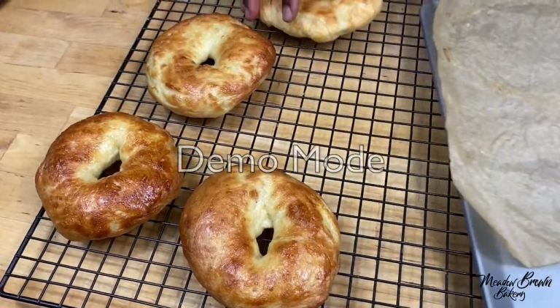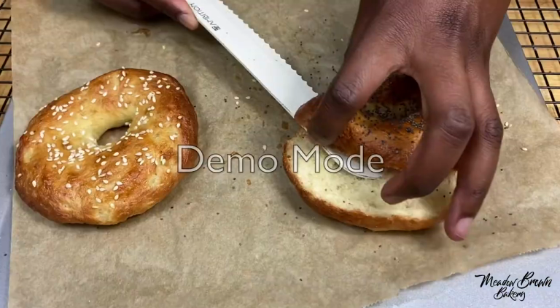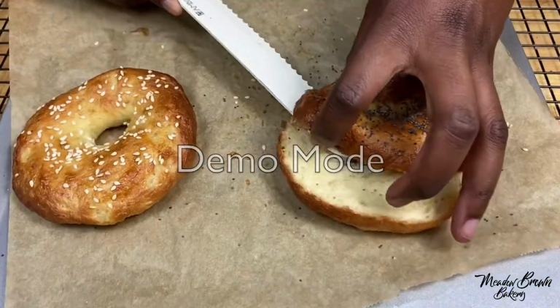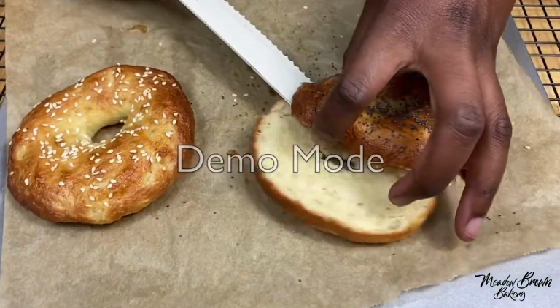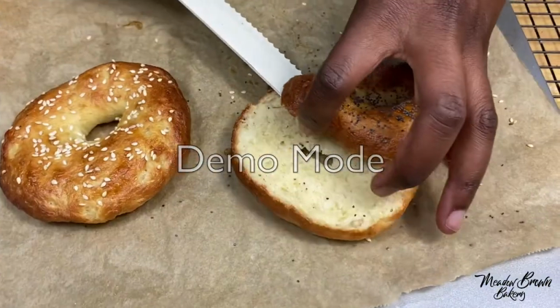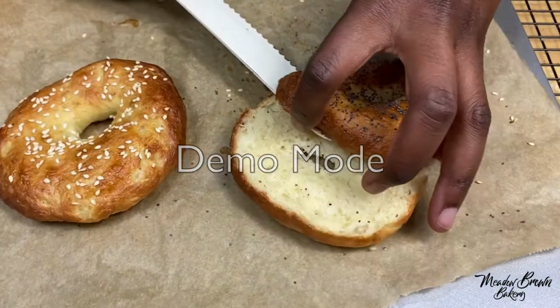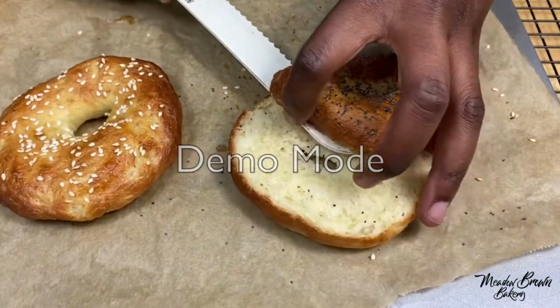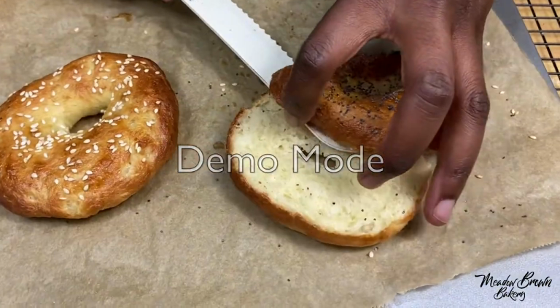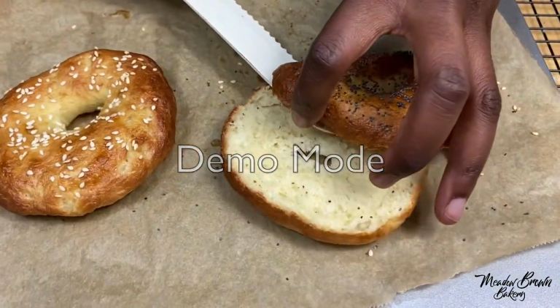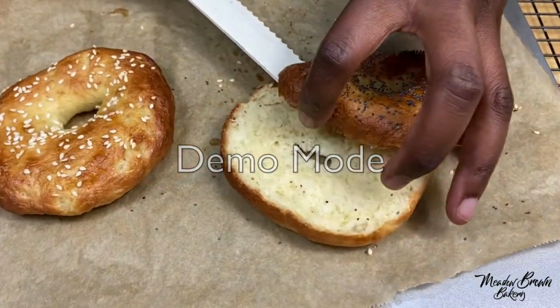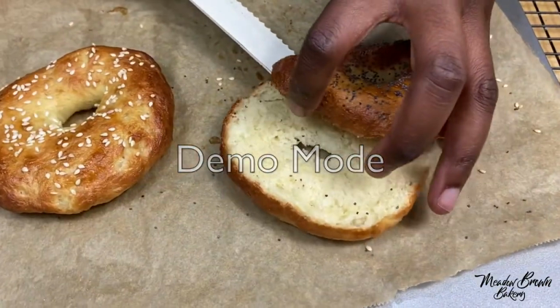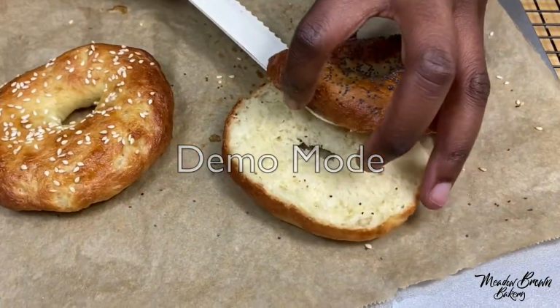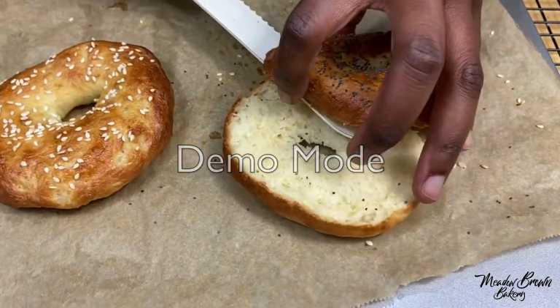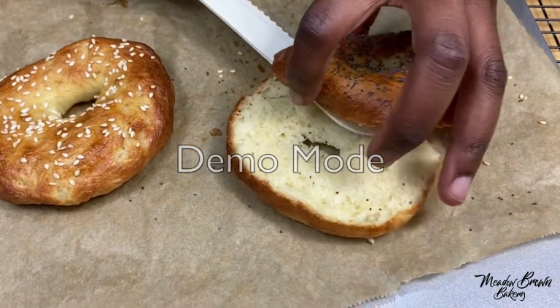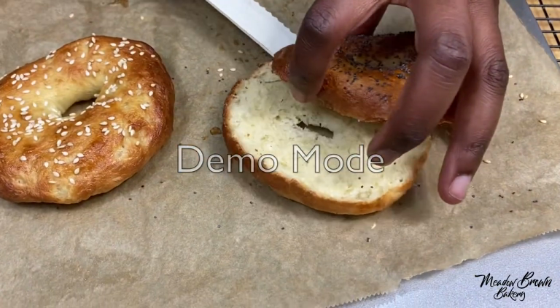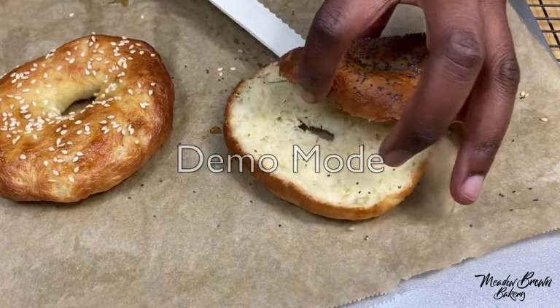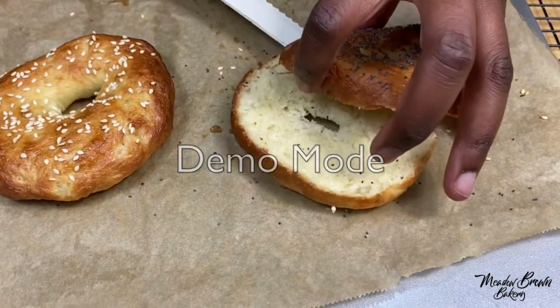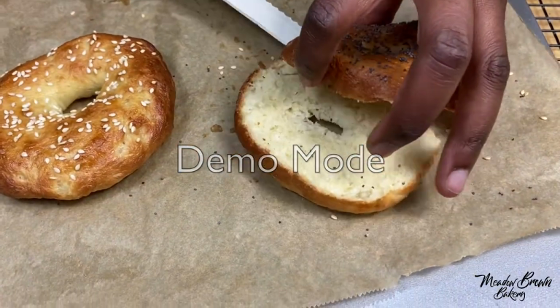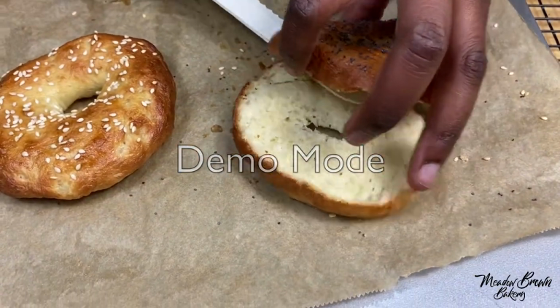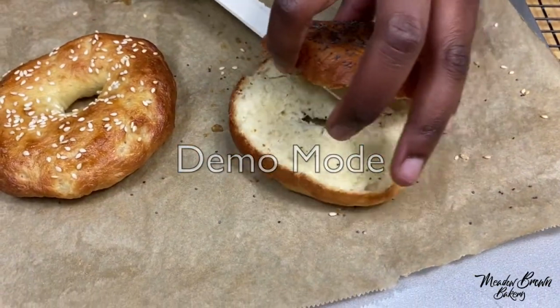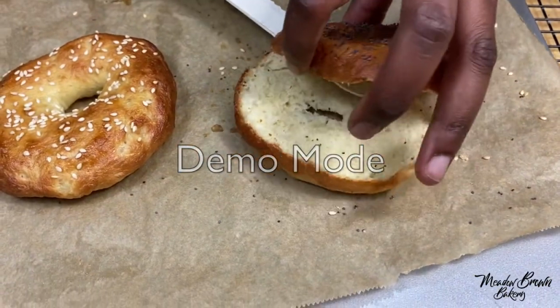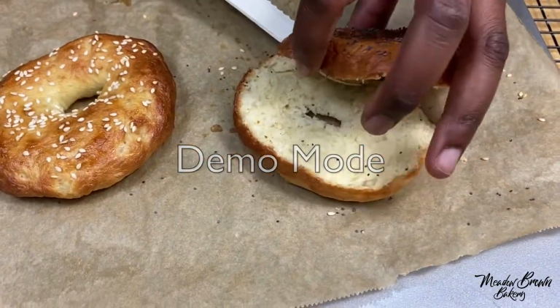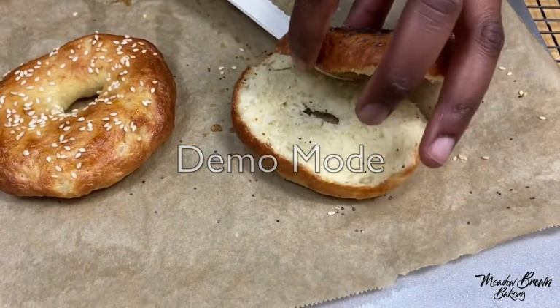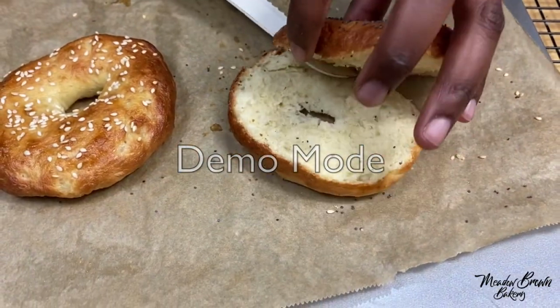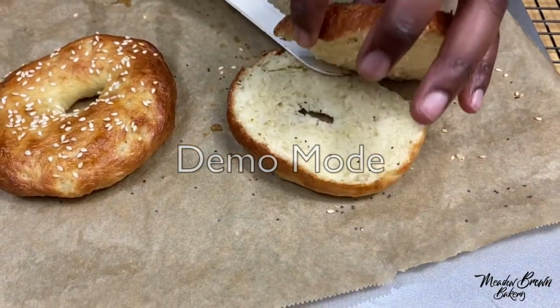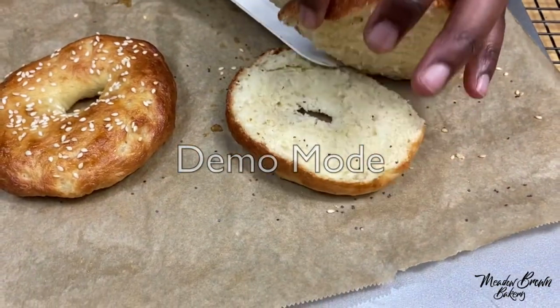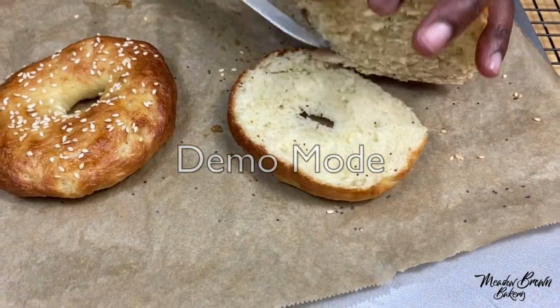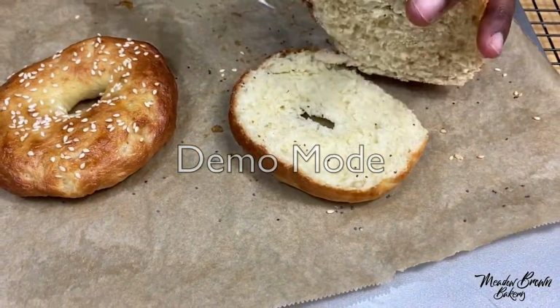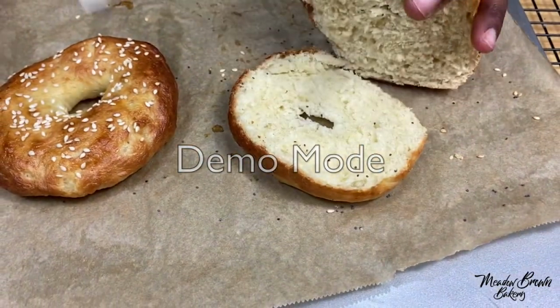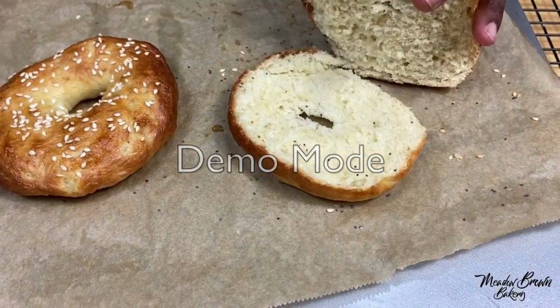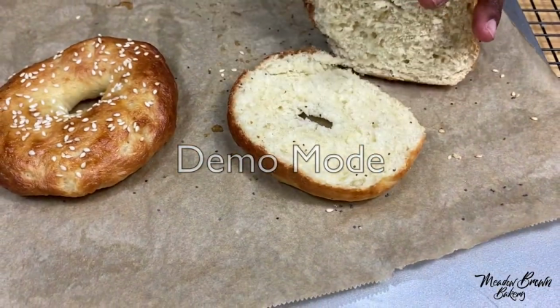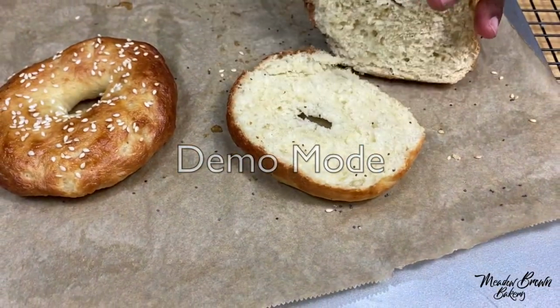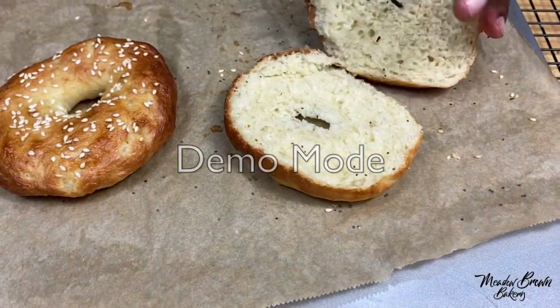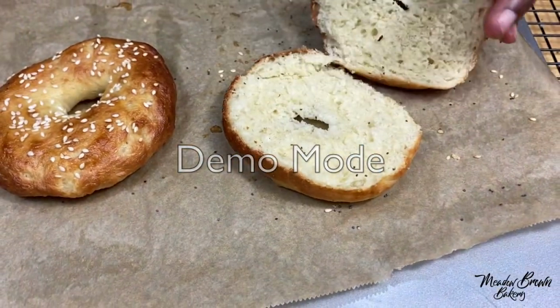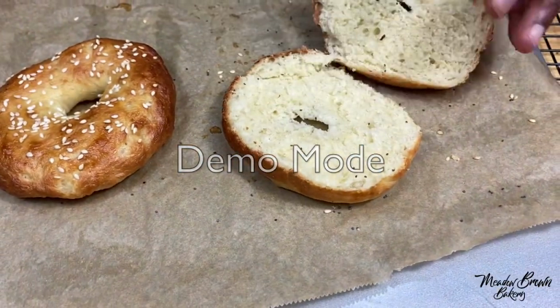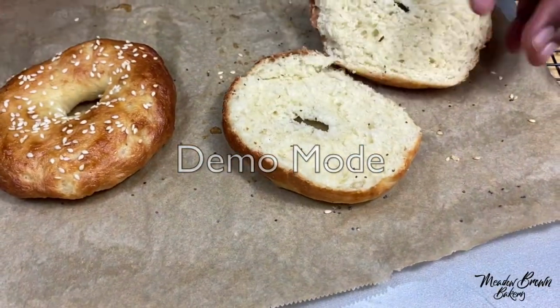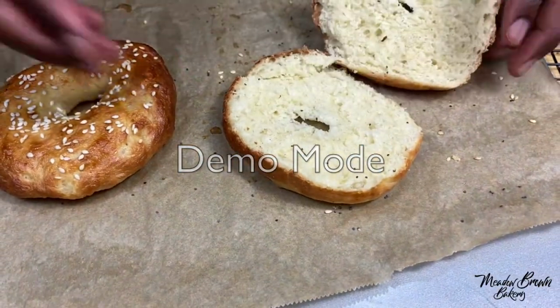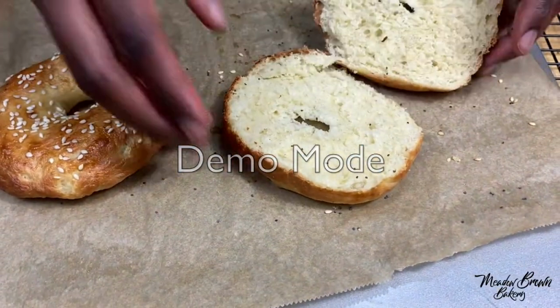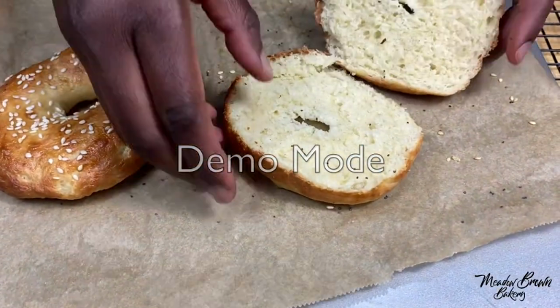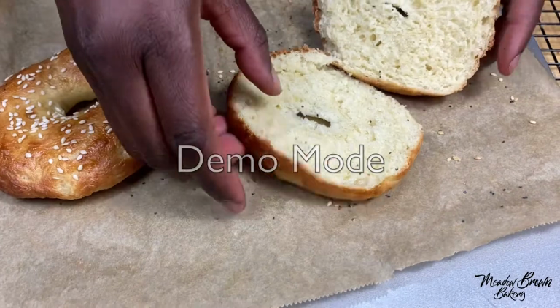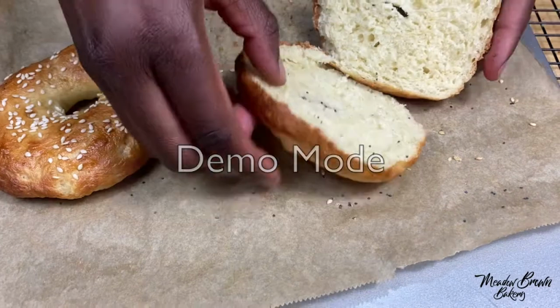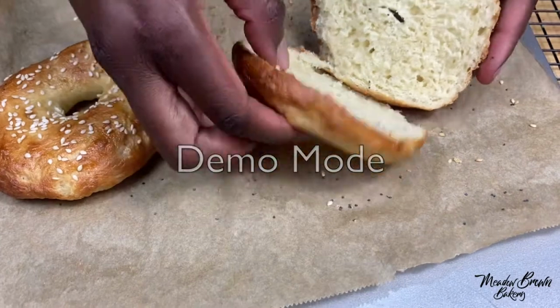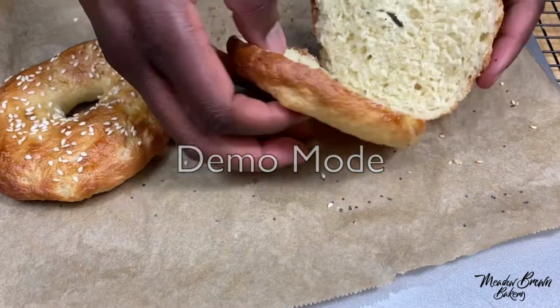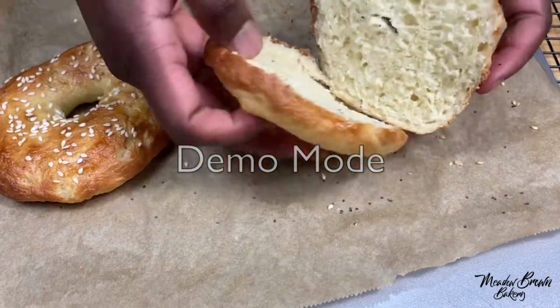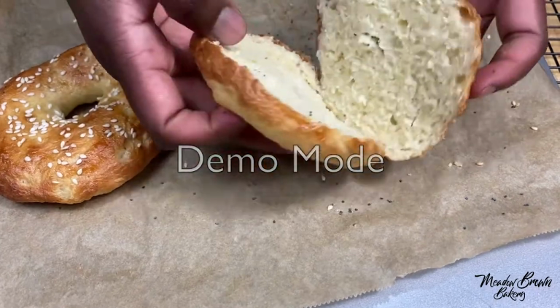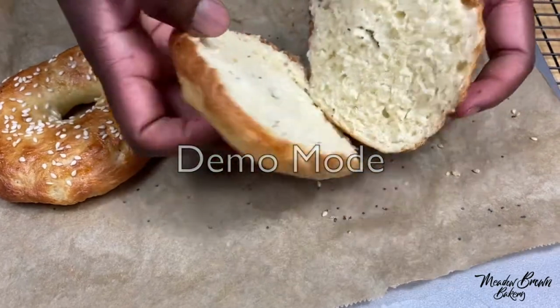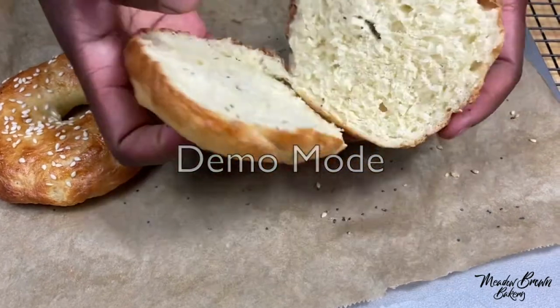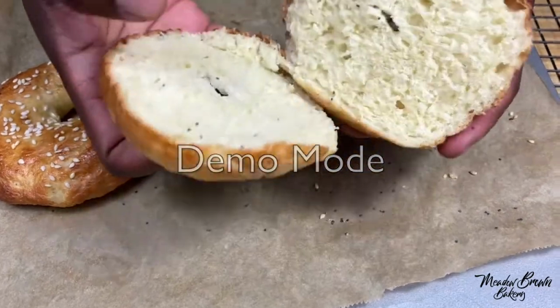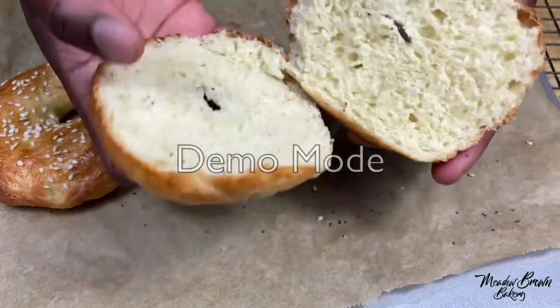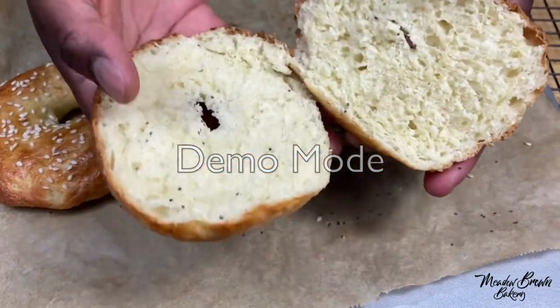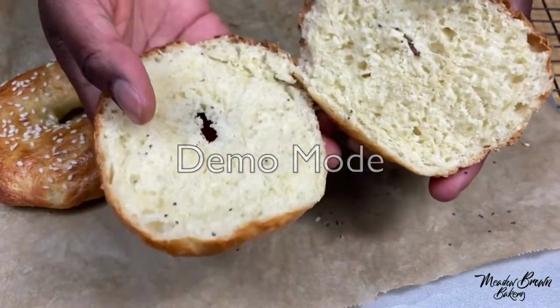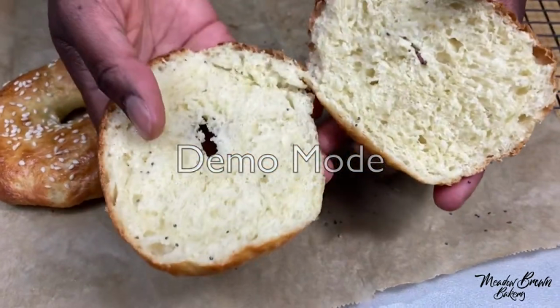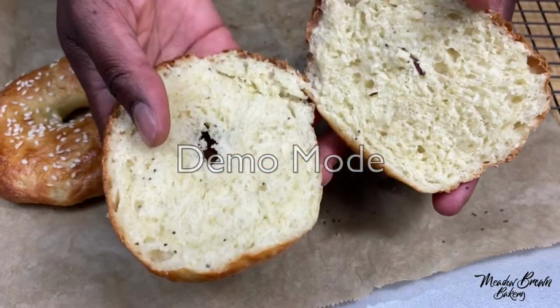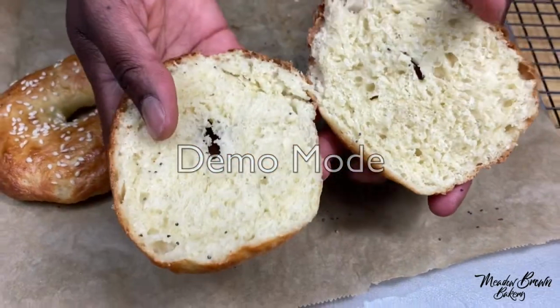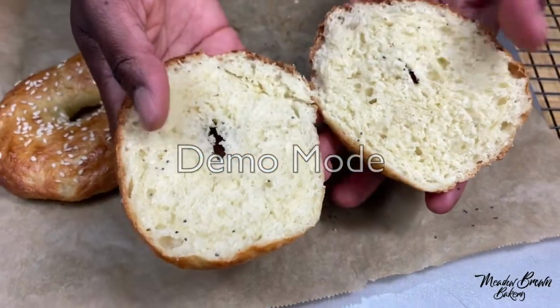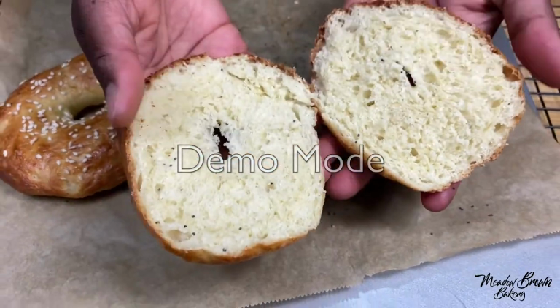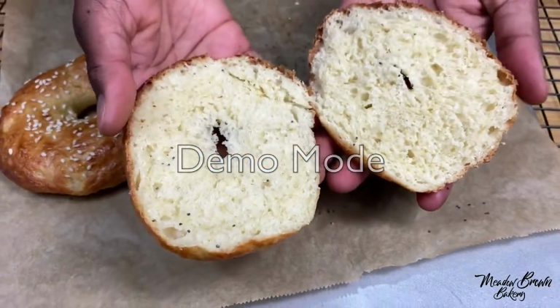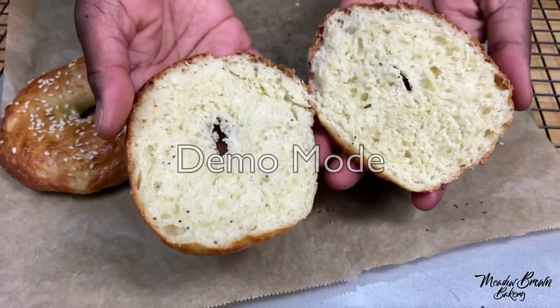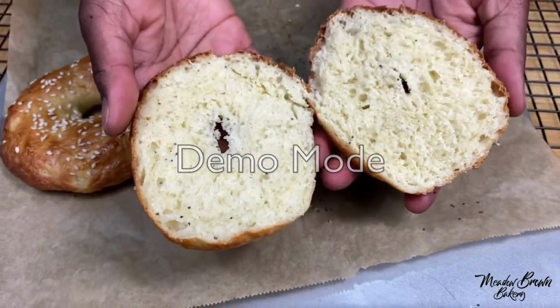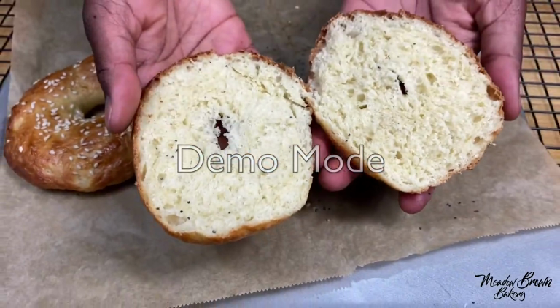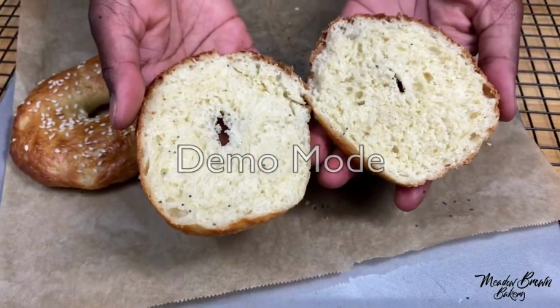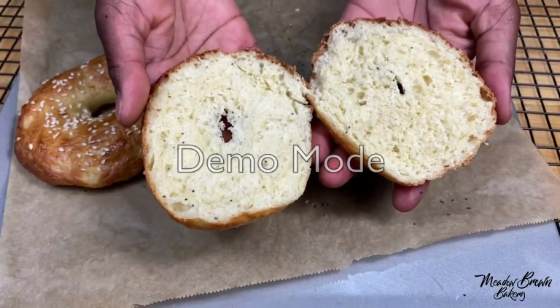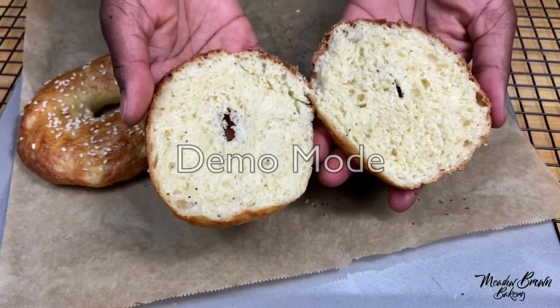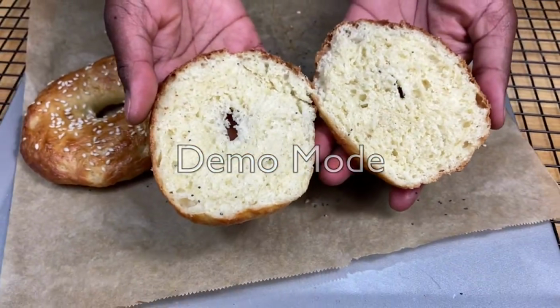I'm going to cut one and show you what it looks like inside. You can see it's nice, fluffy and baked through.